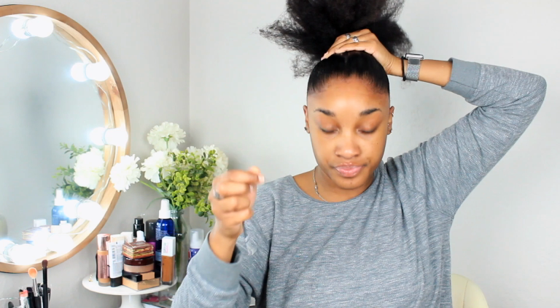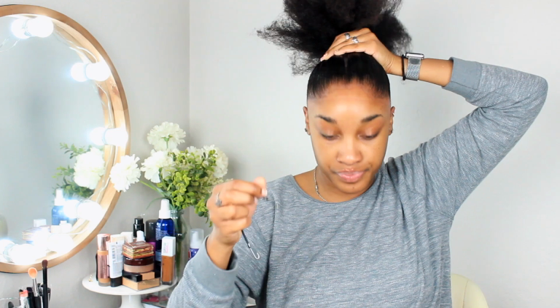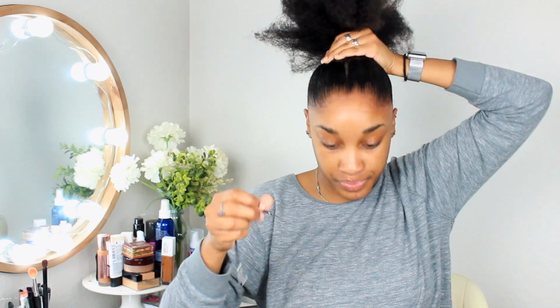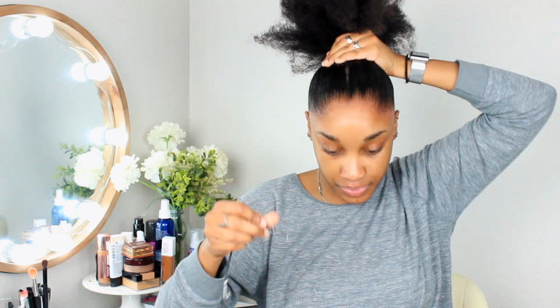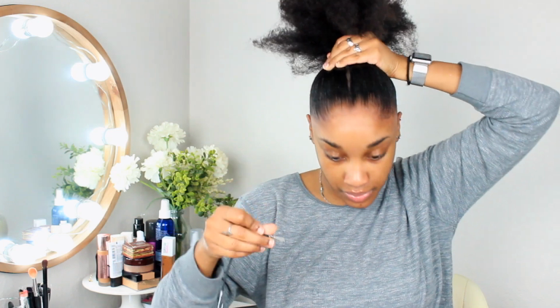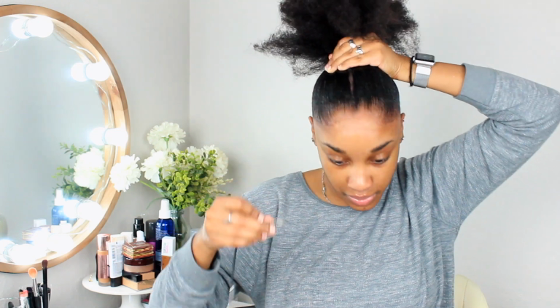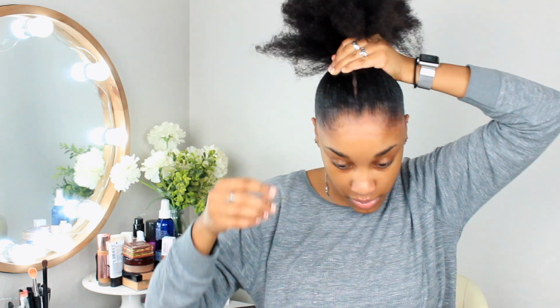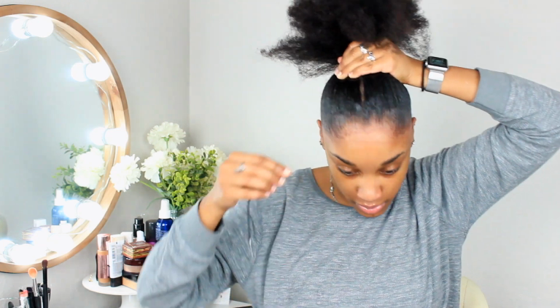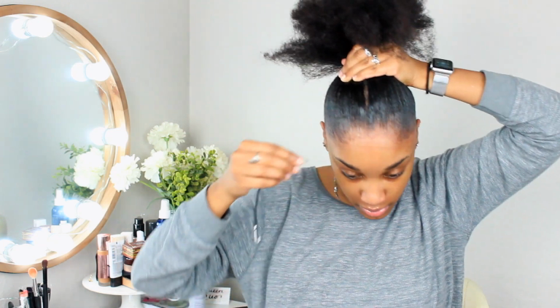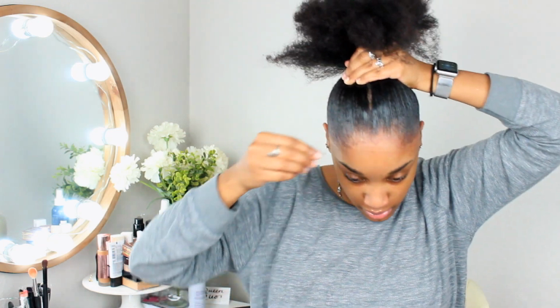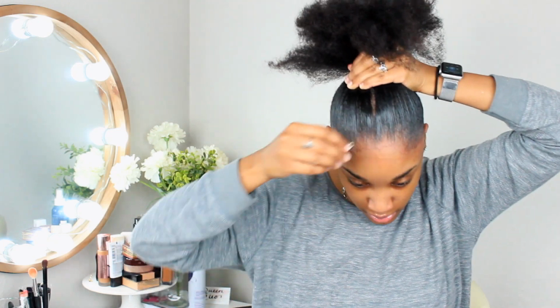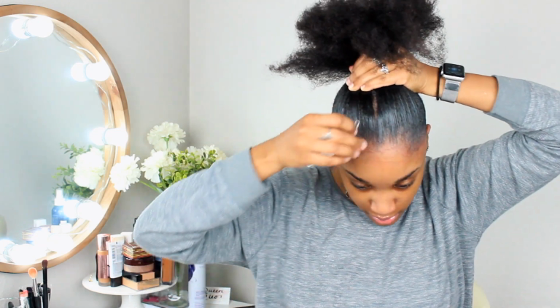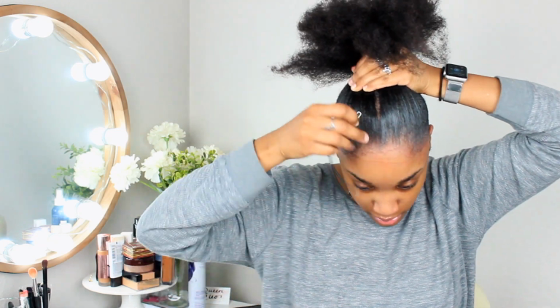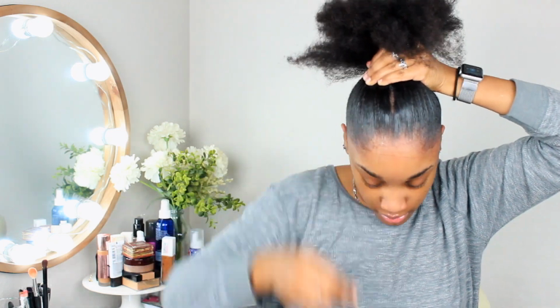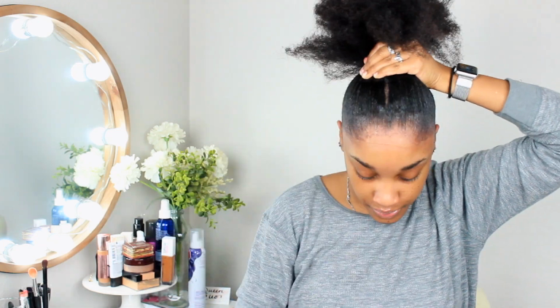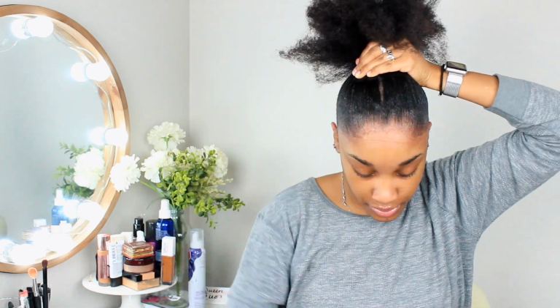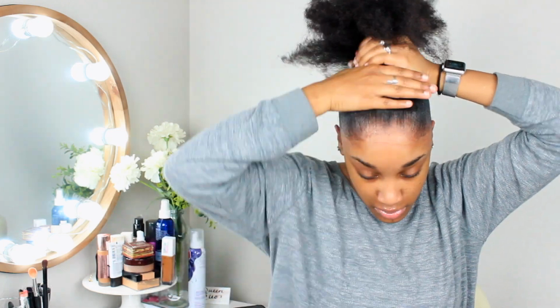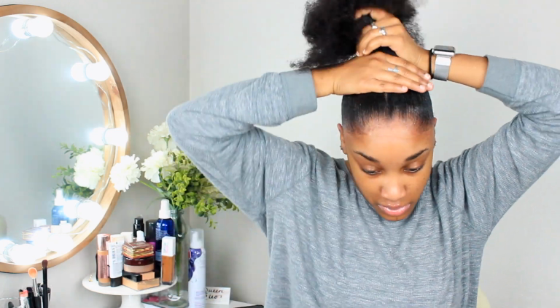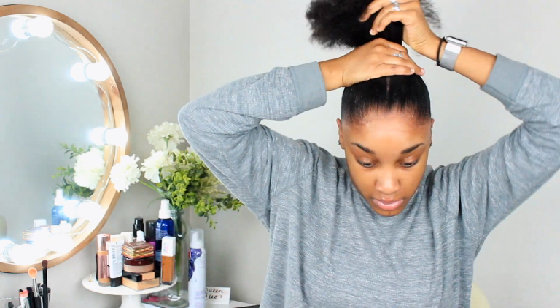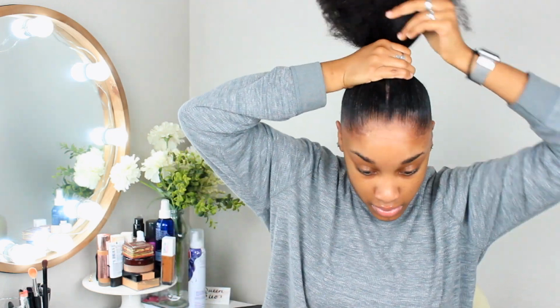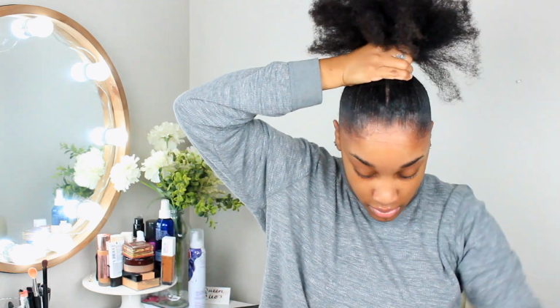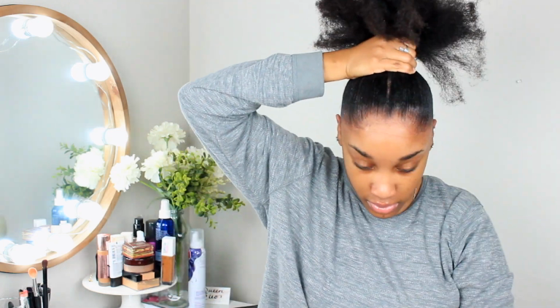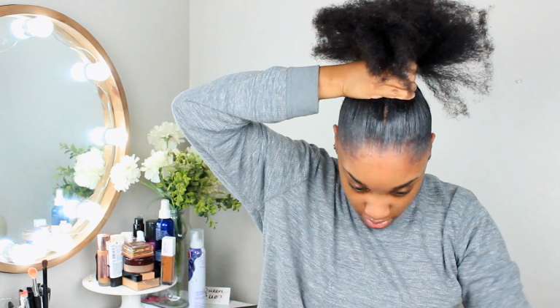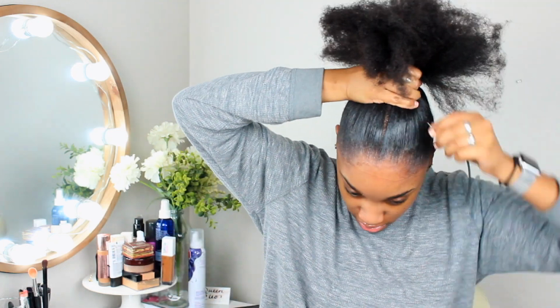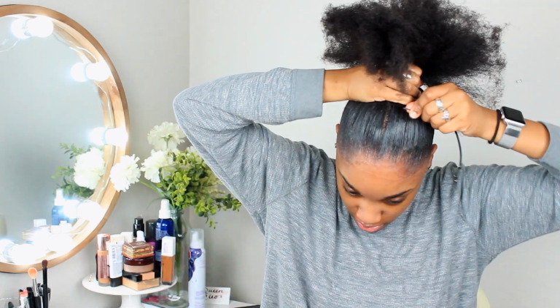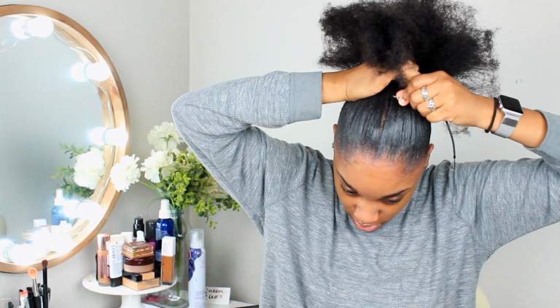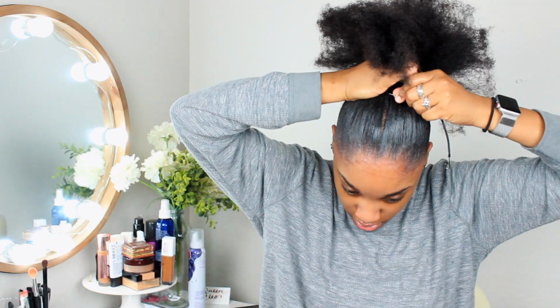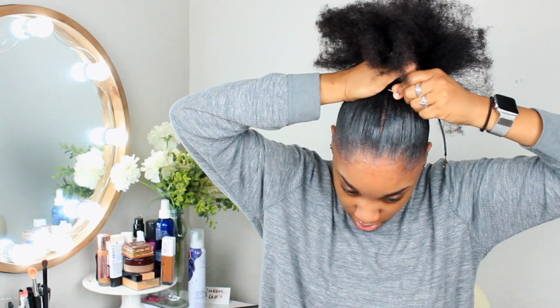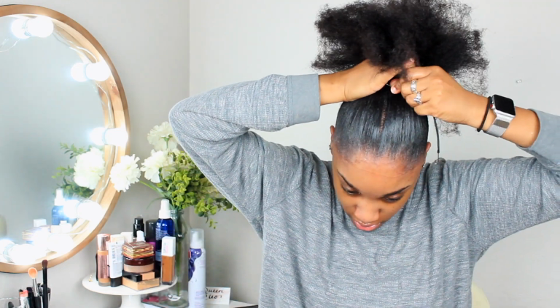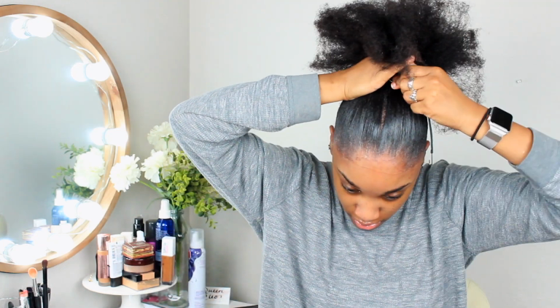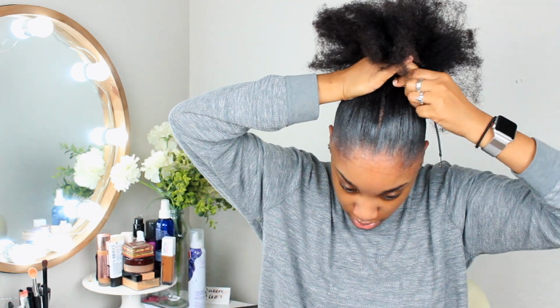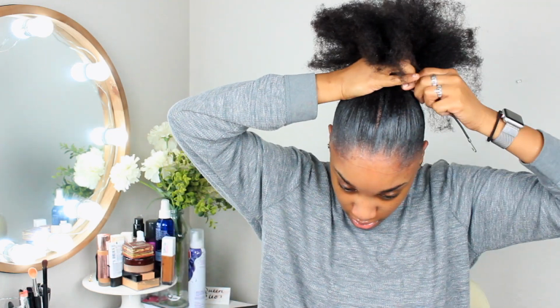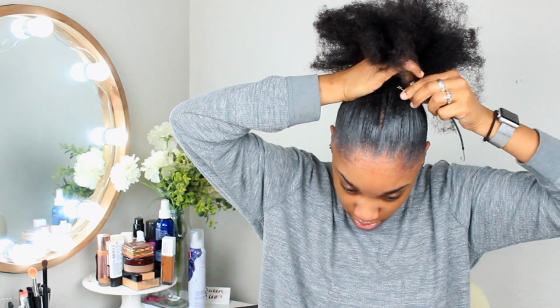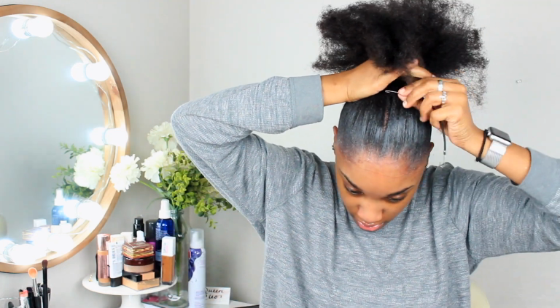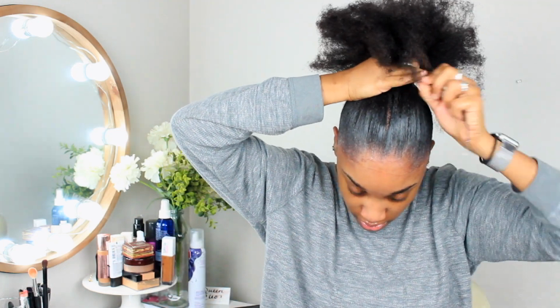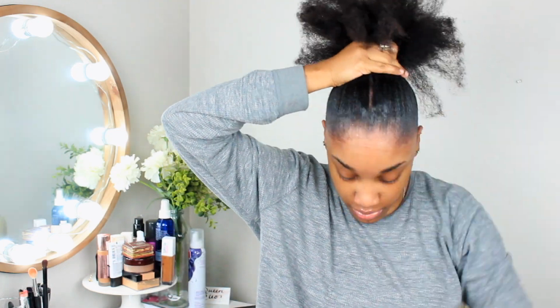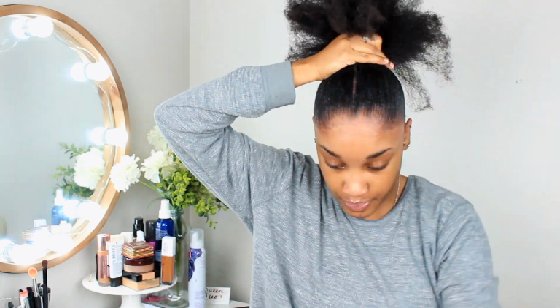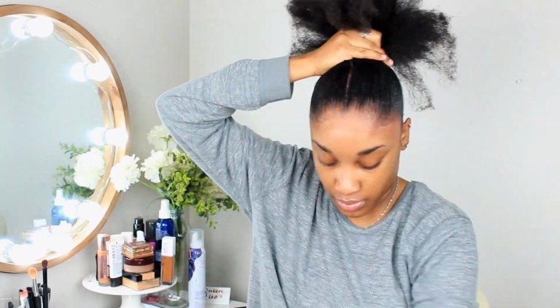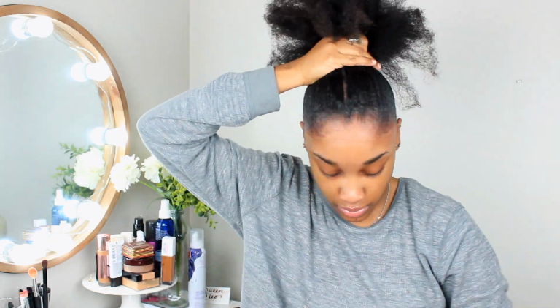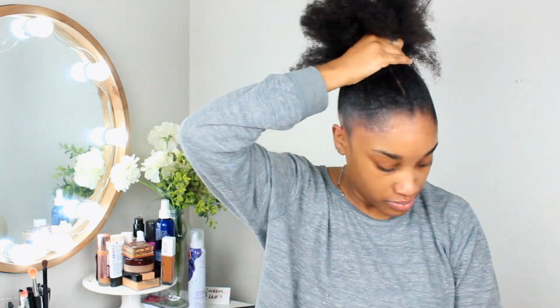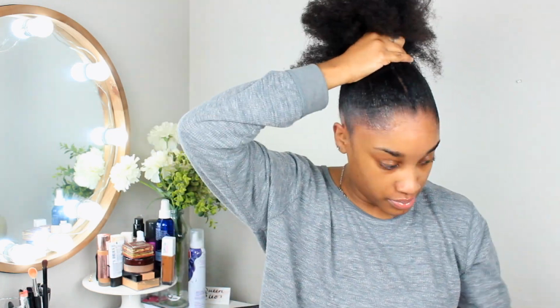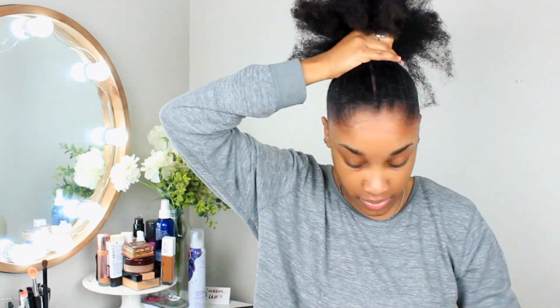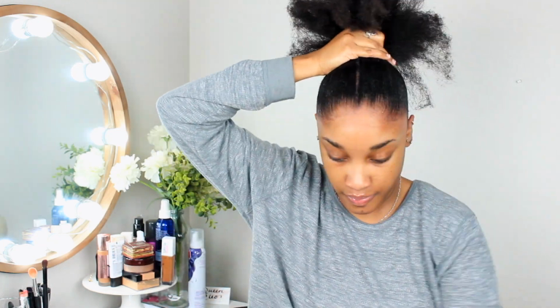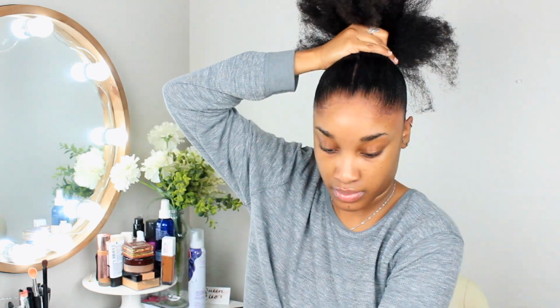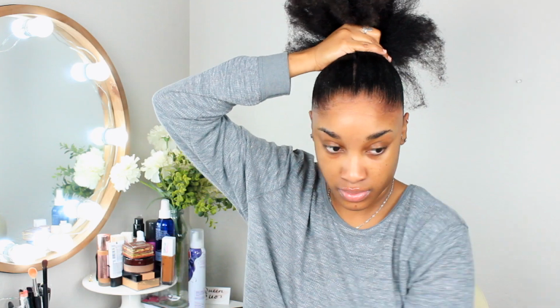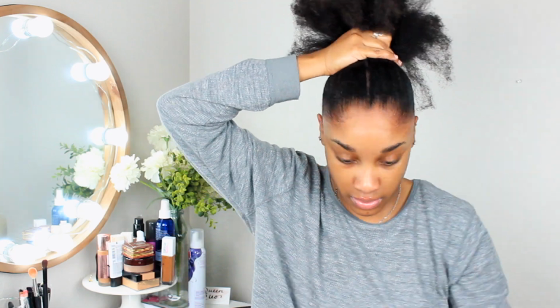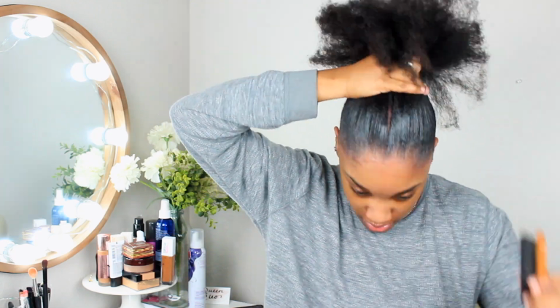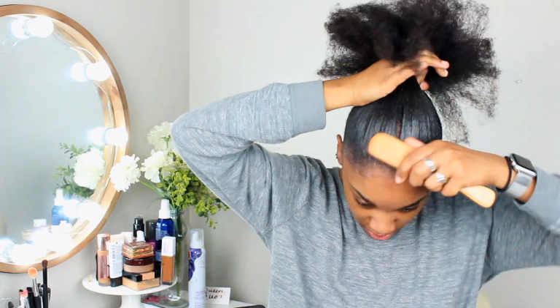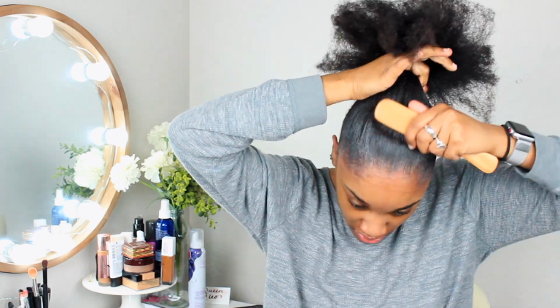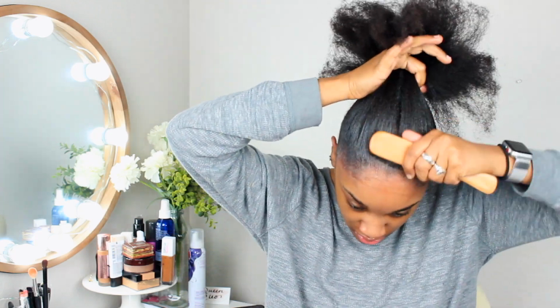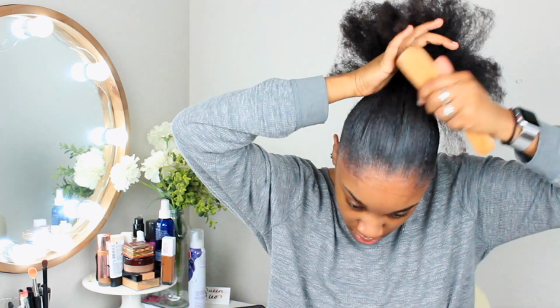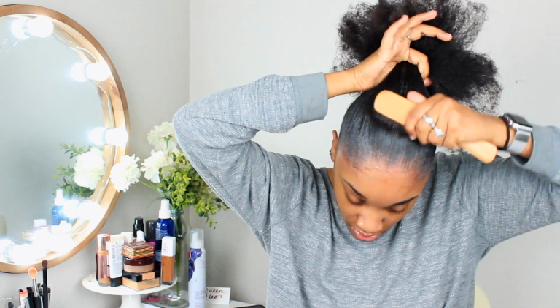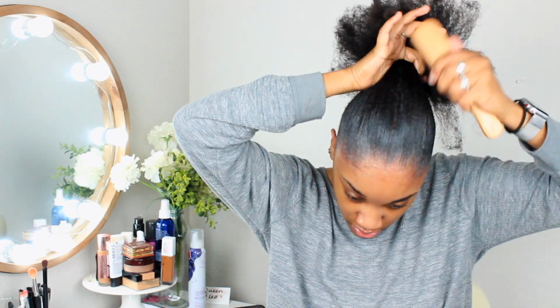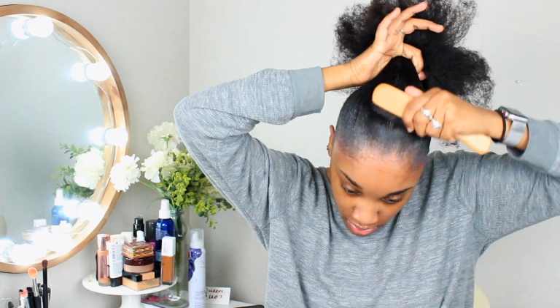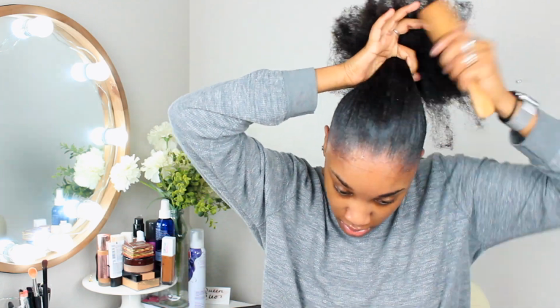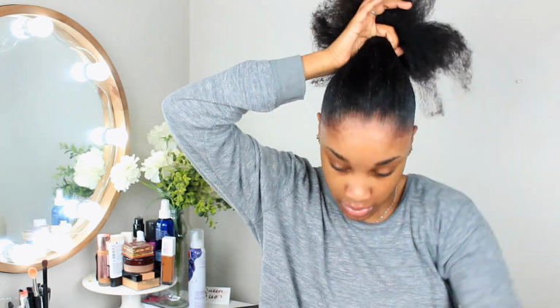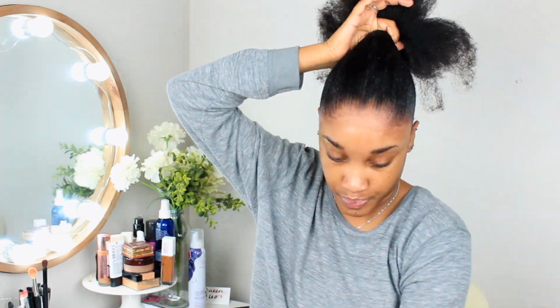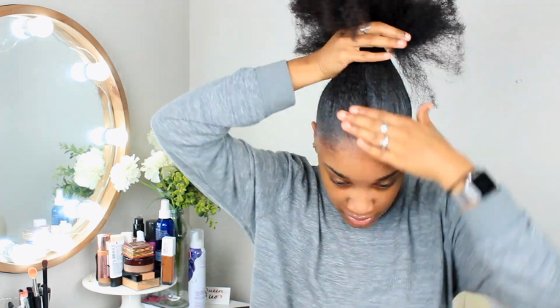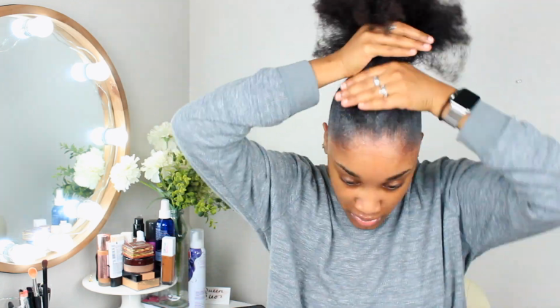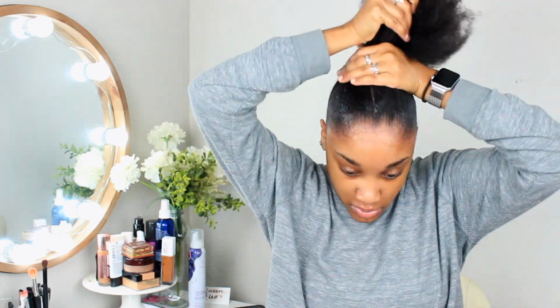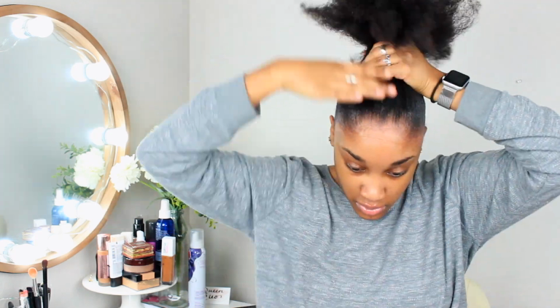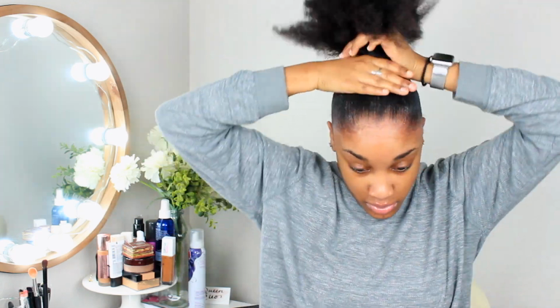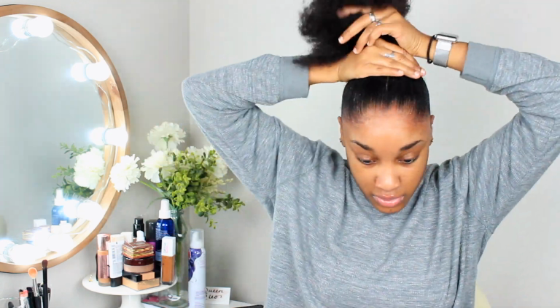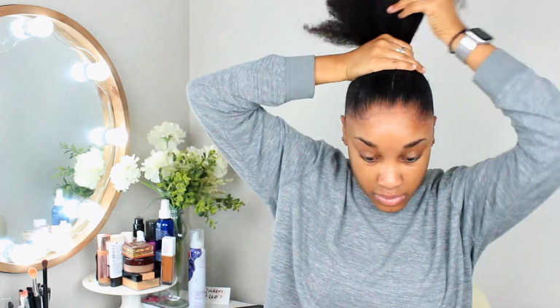I think I'm going to end up trying to use gel the next time though, because it kind of gets my hair a little bit more laid, but it takes forever to dry. So that's my only problem.